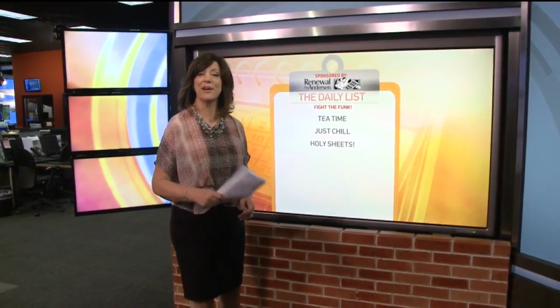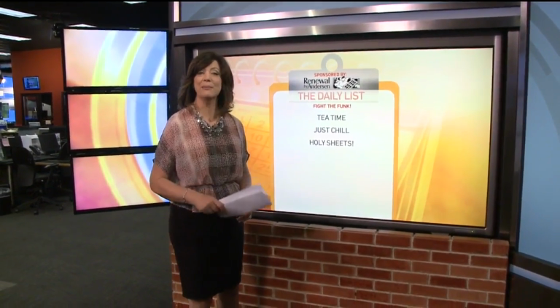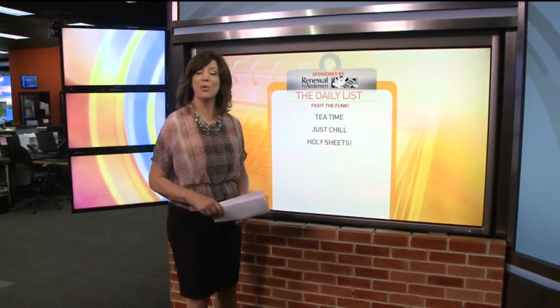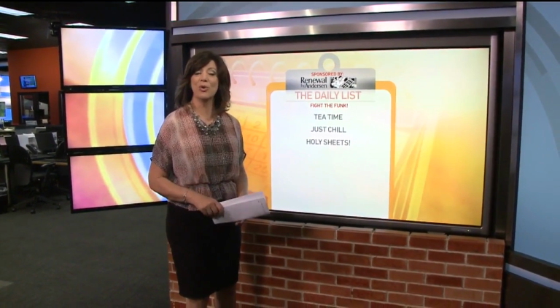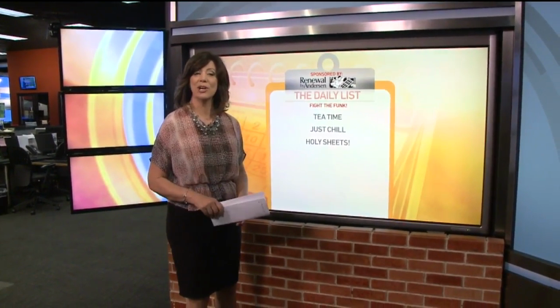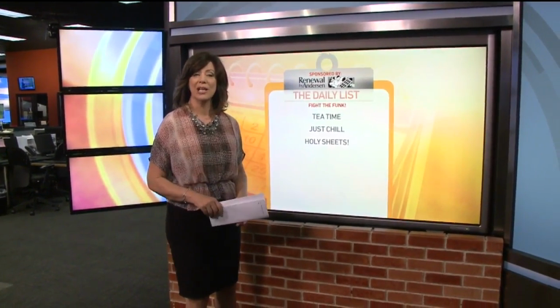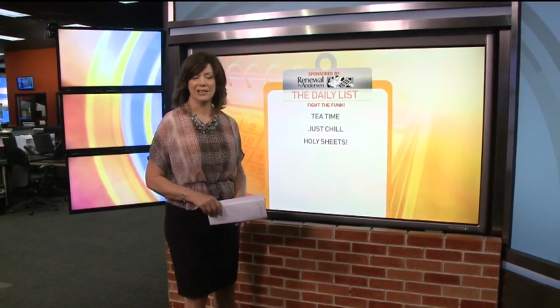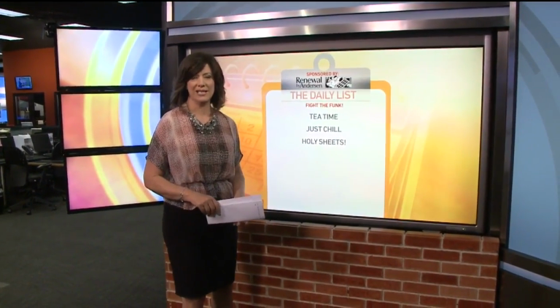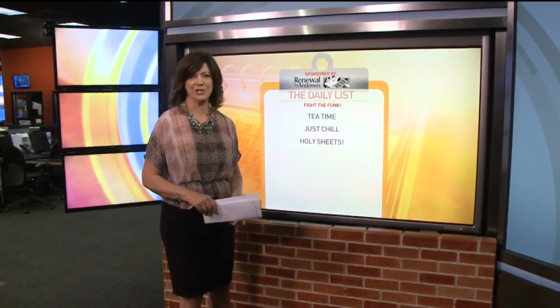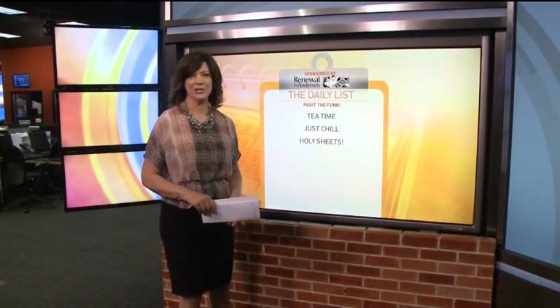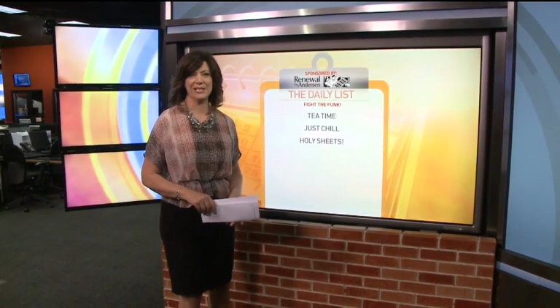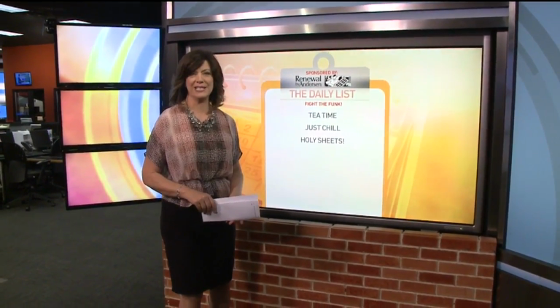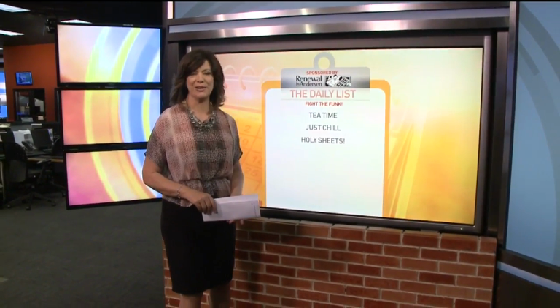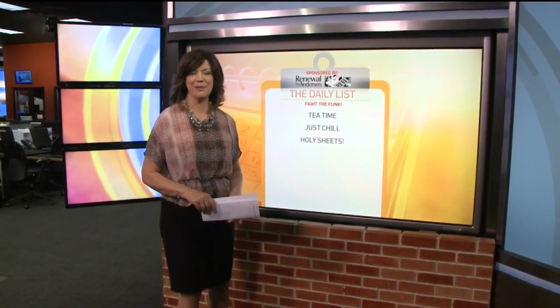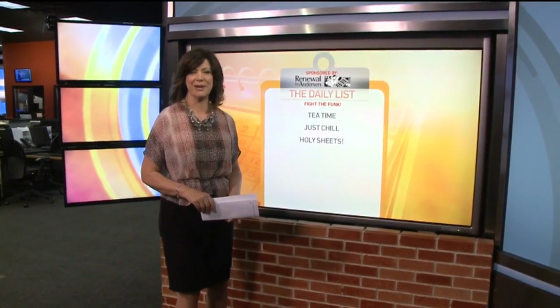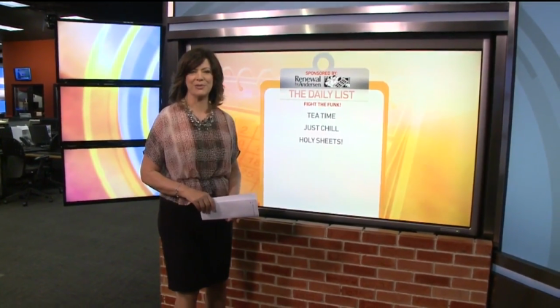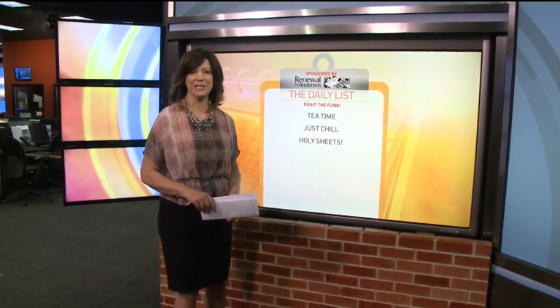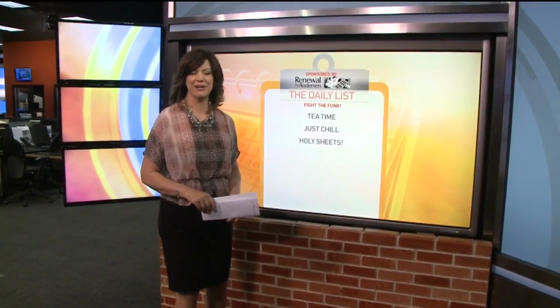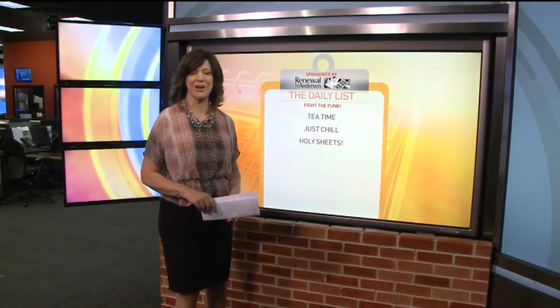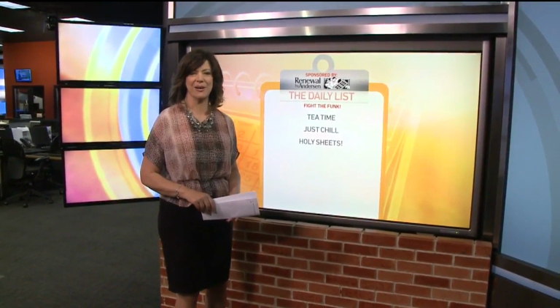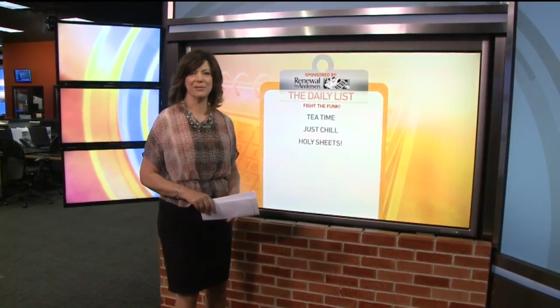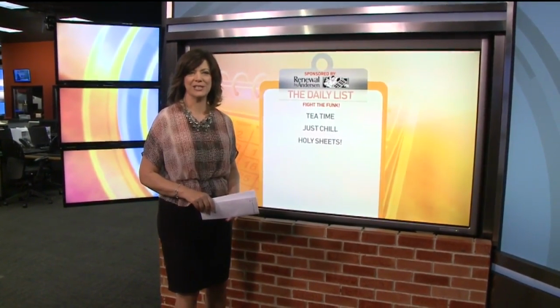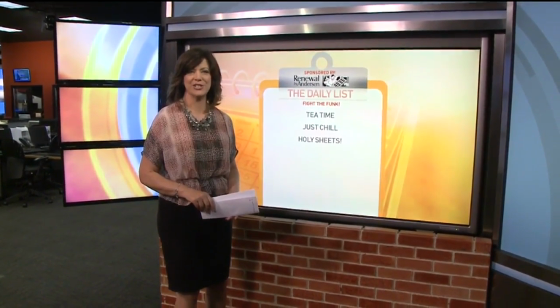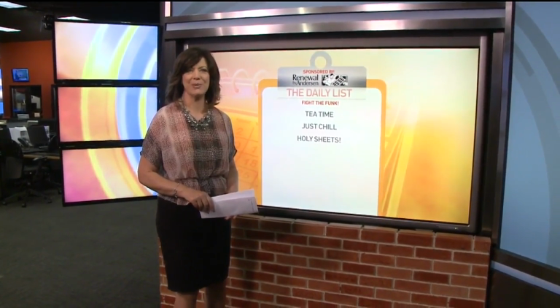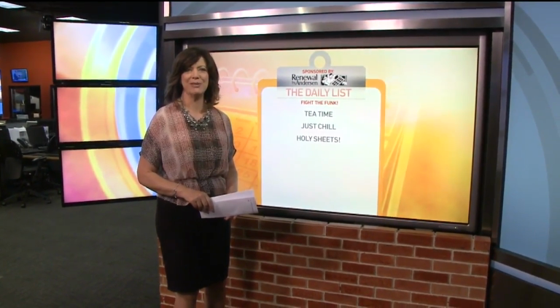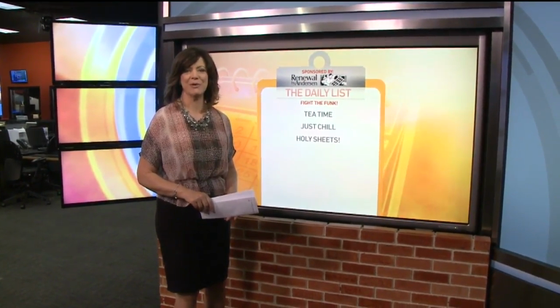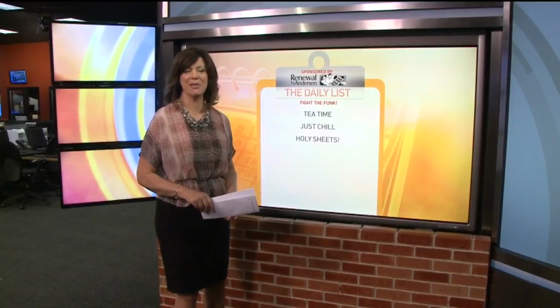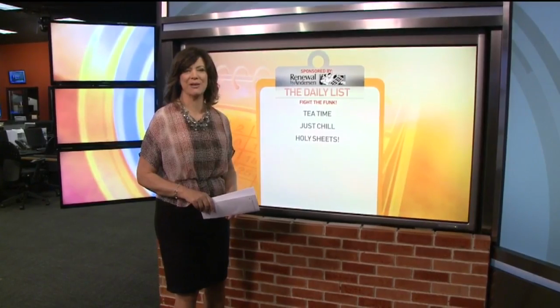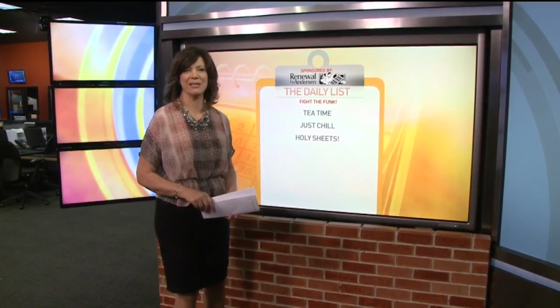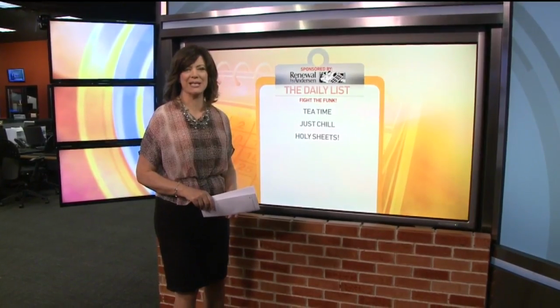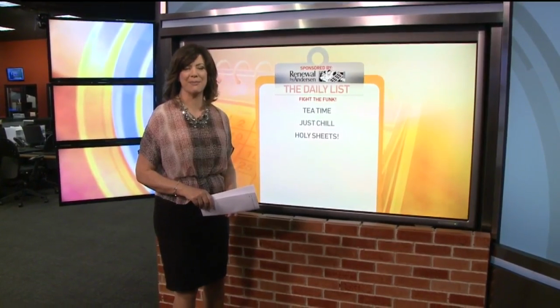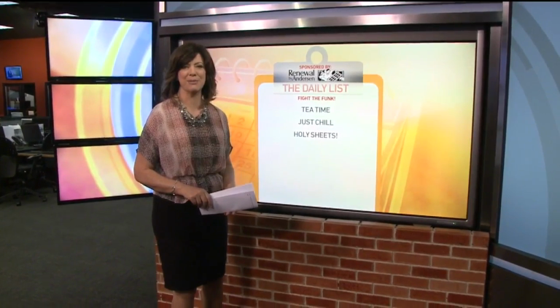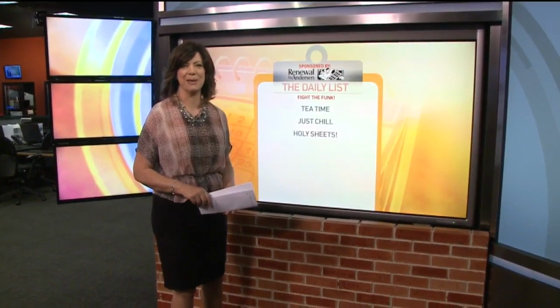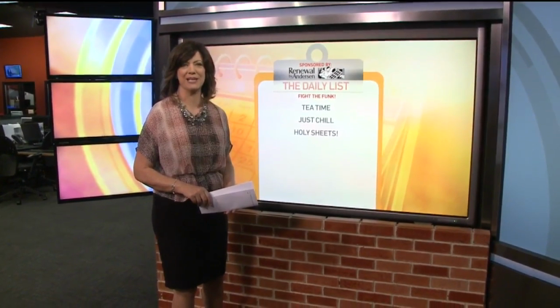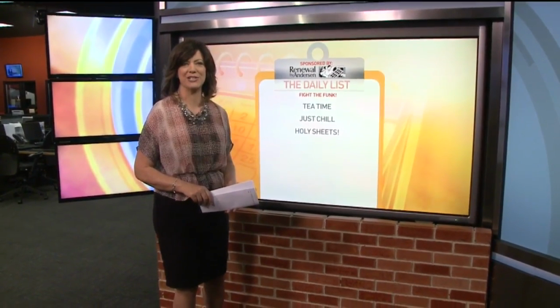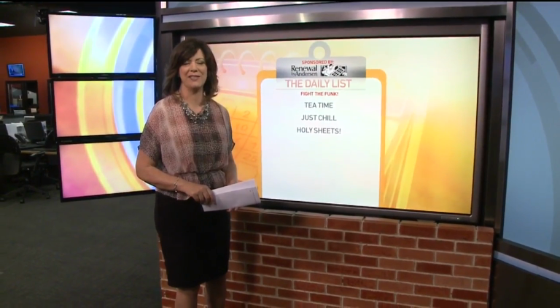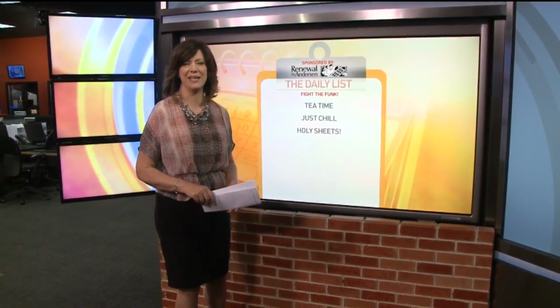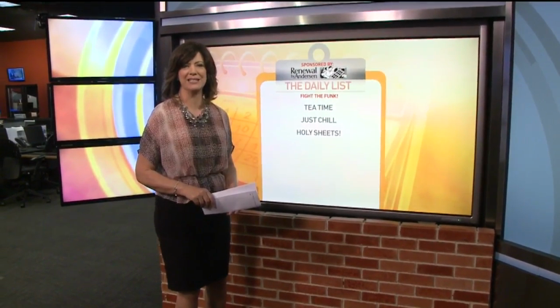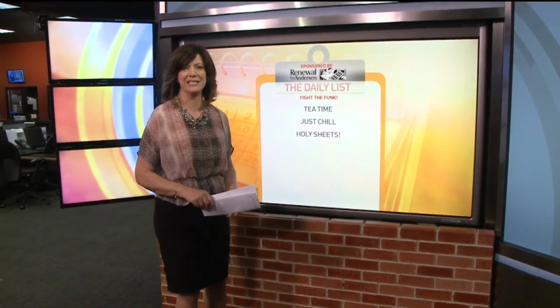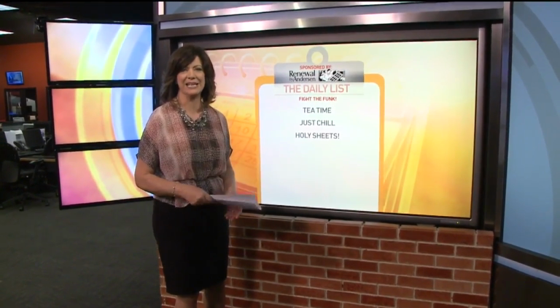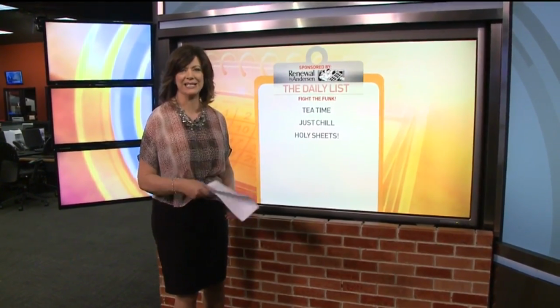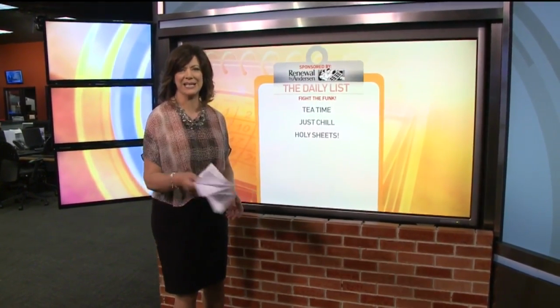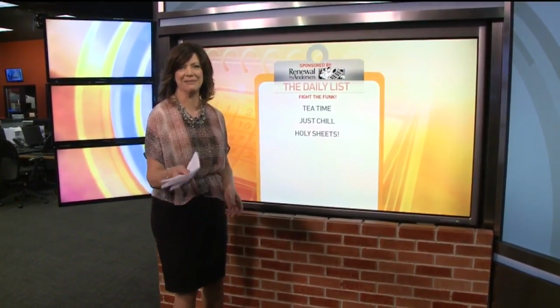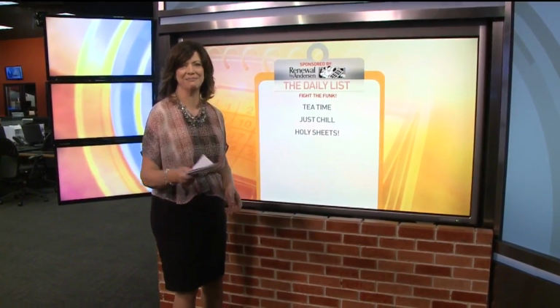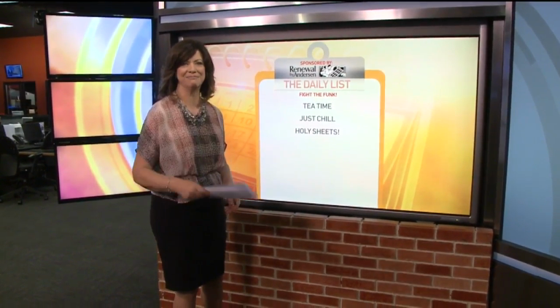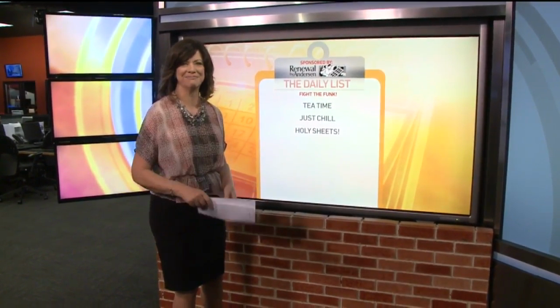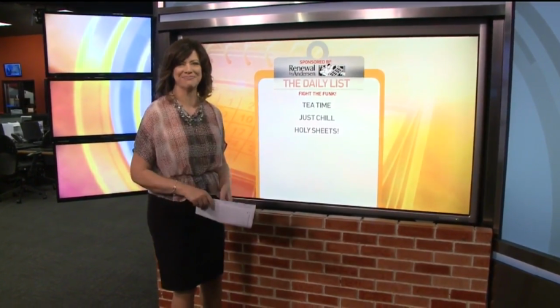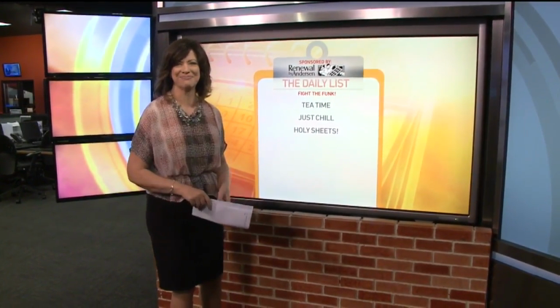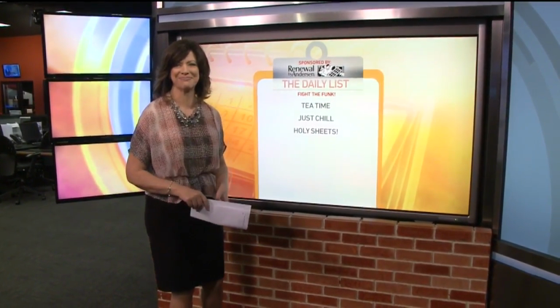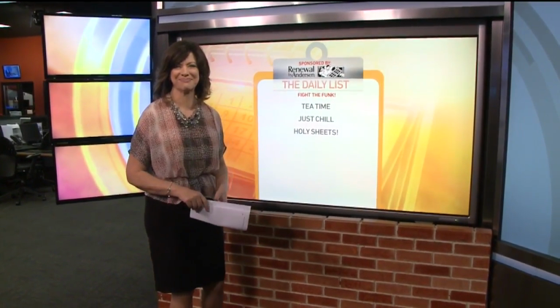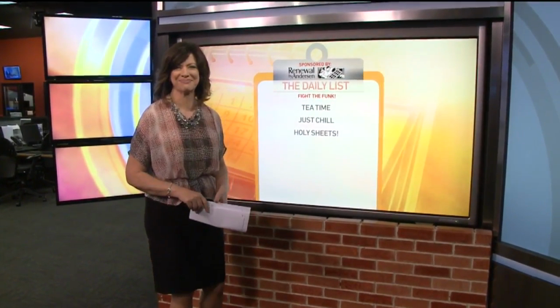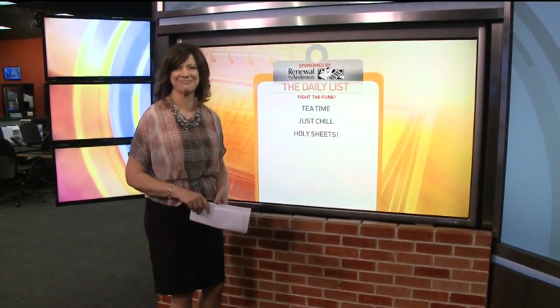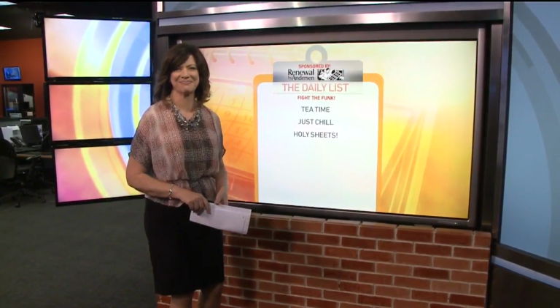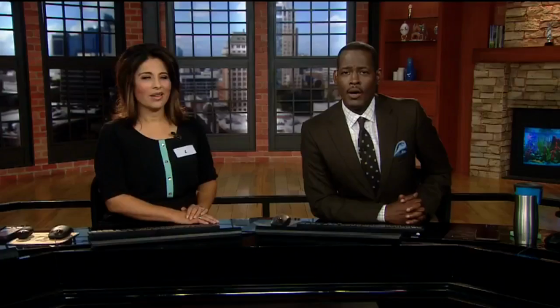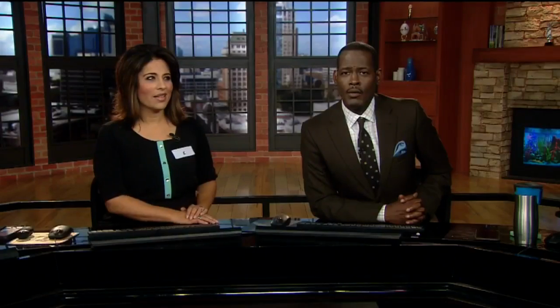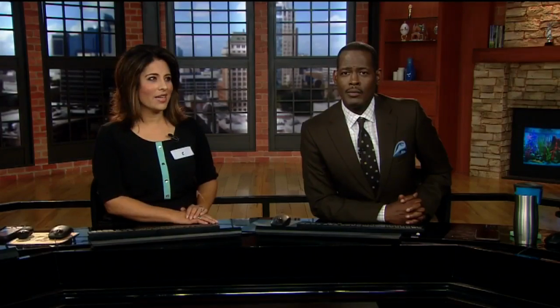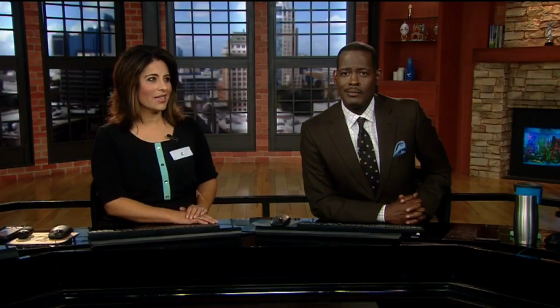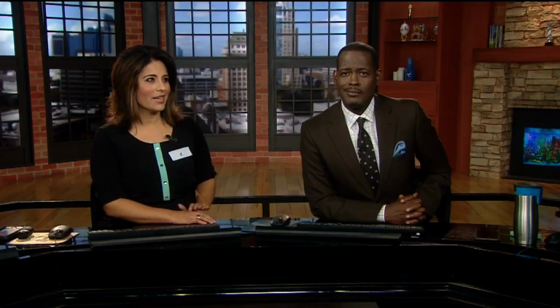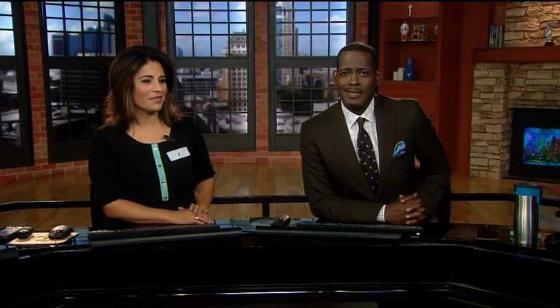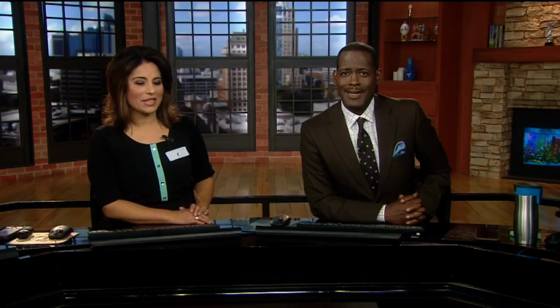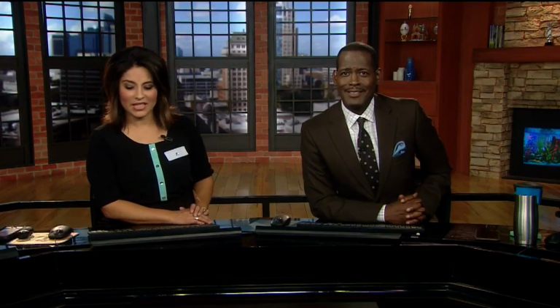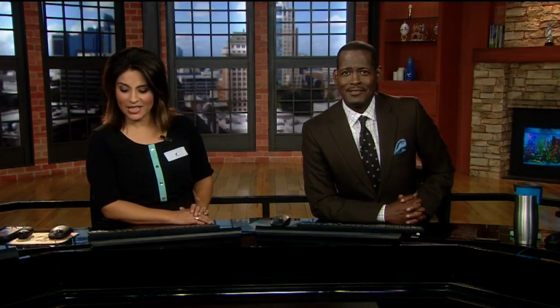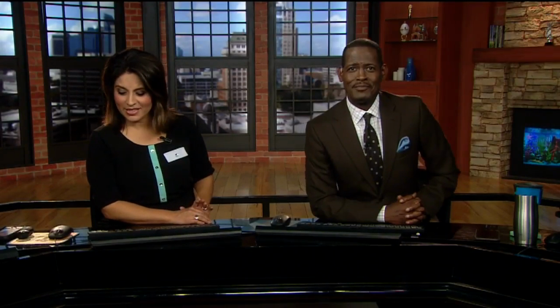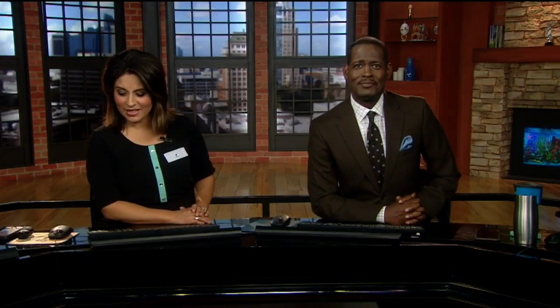You'll find more links at gooddaysacramento.com. Click 'Show Info' there at the top of the page and then today's date. There you go. I like it. Fantastic.